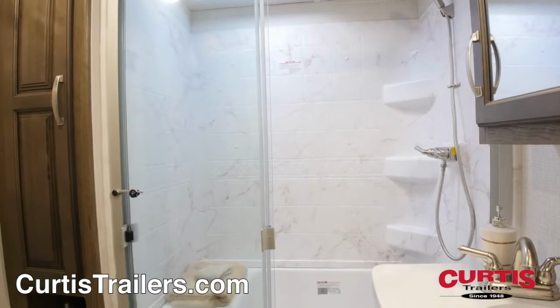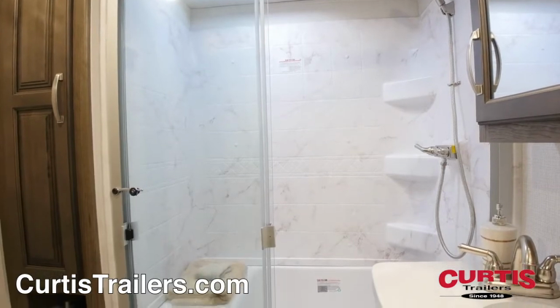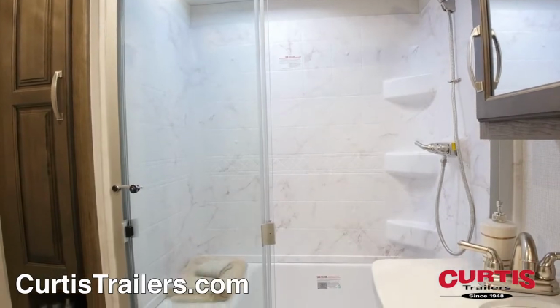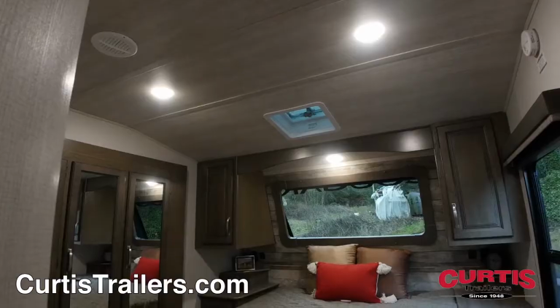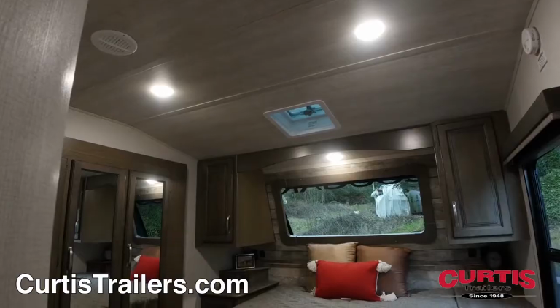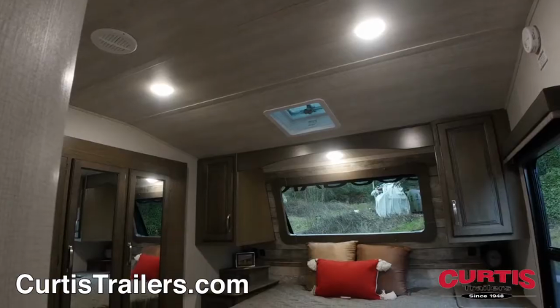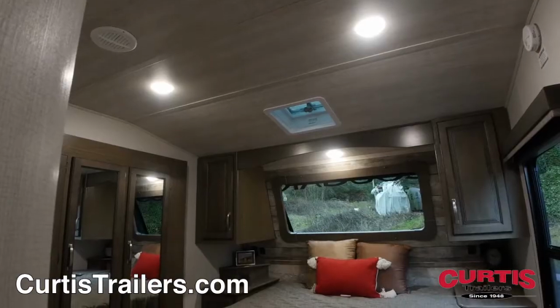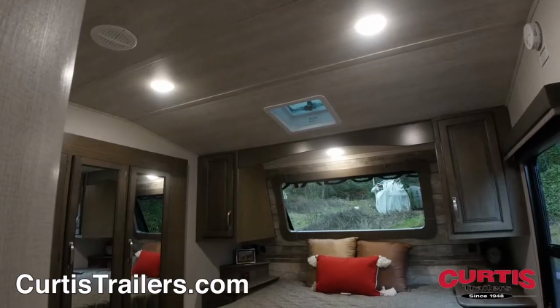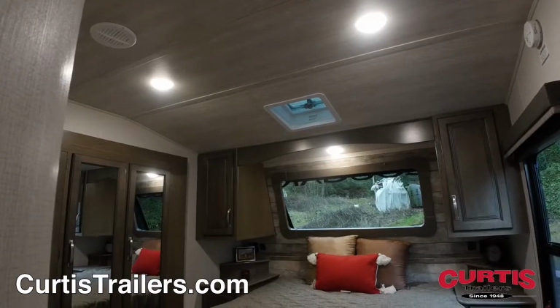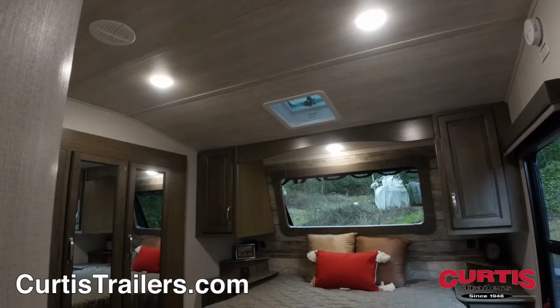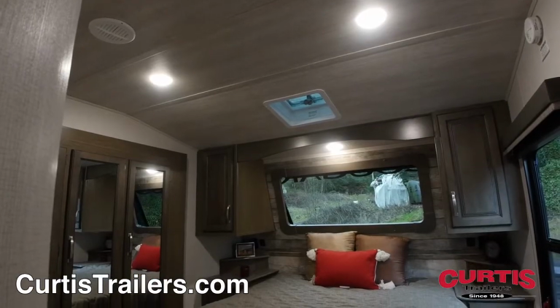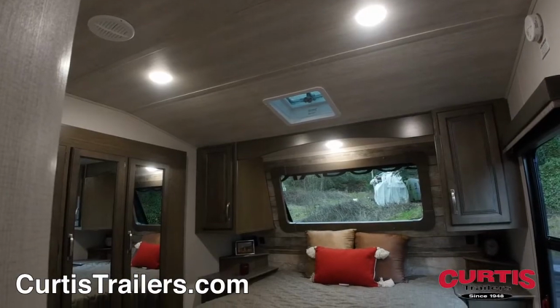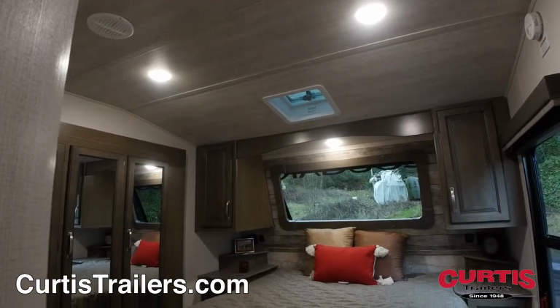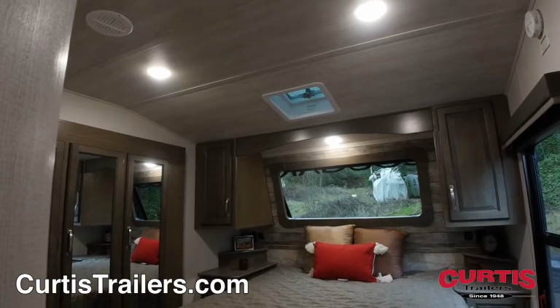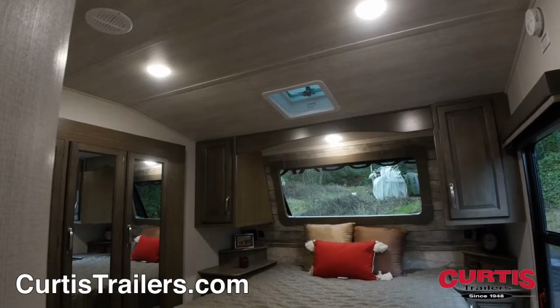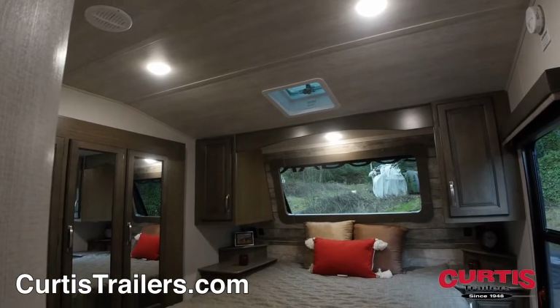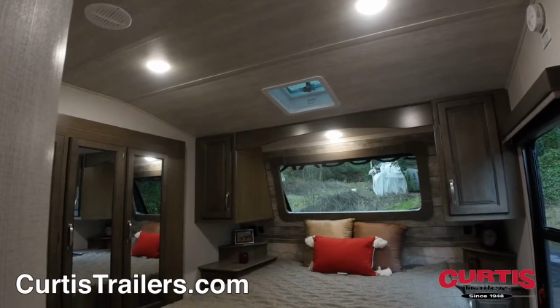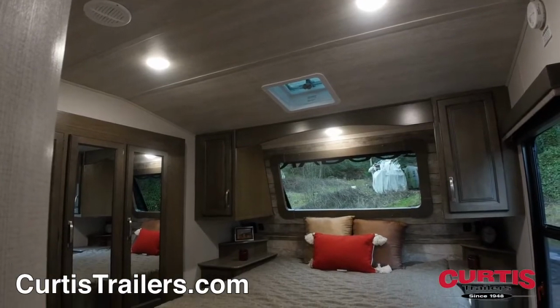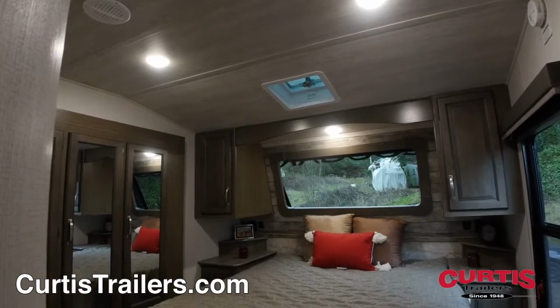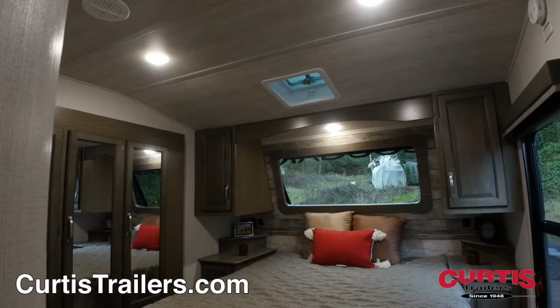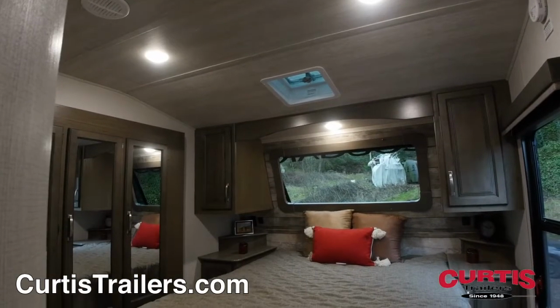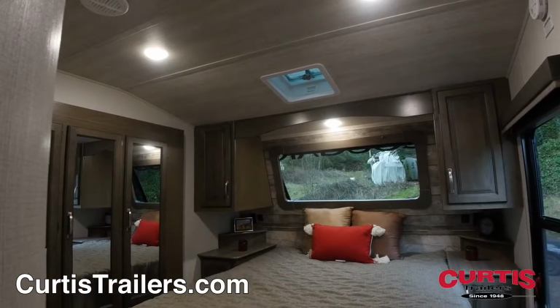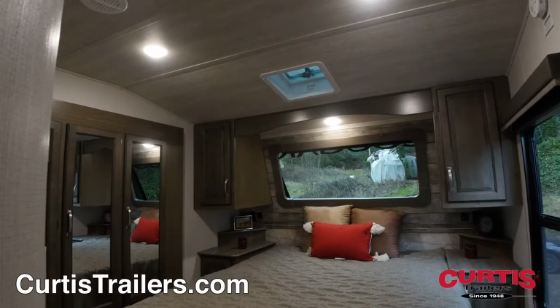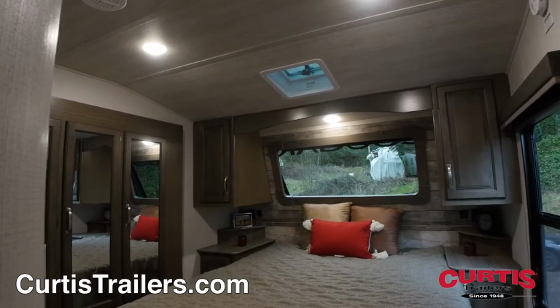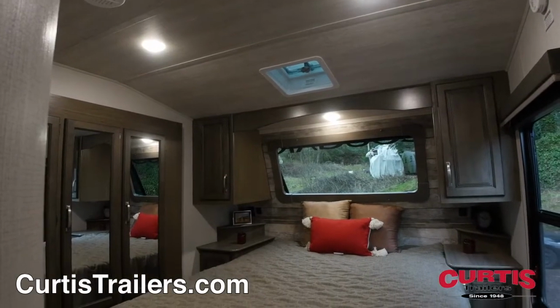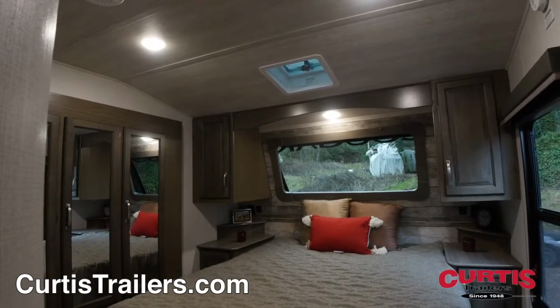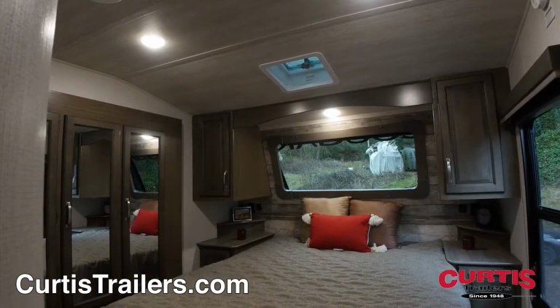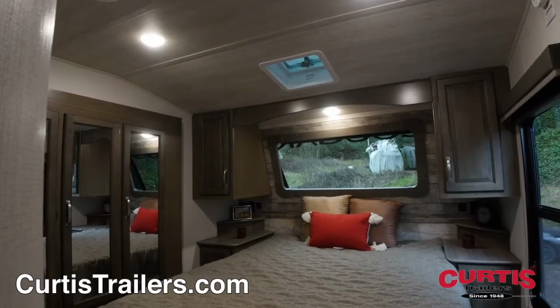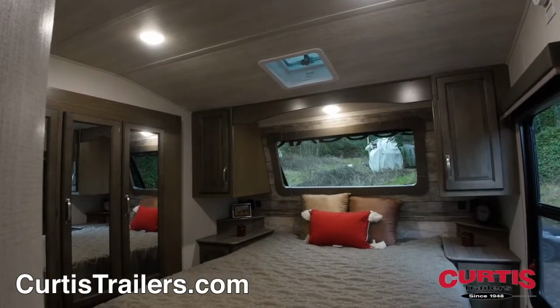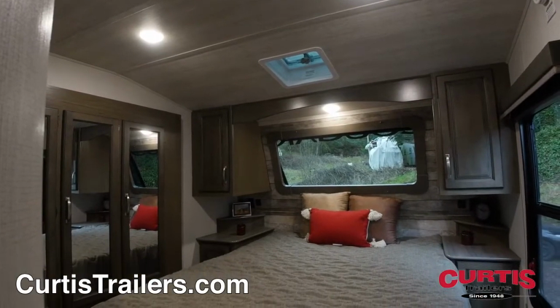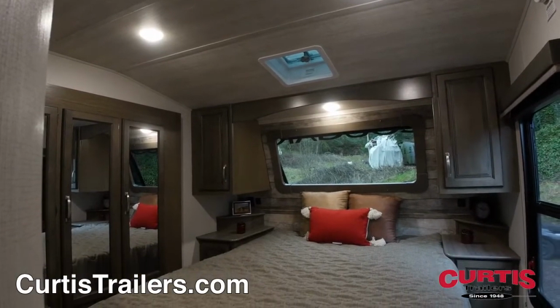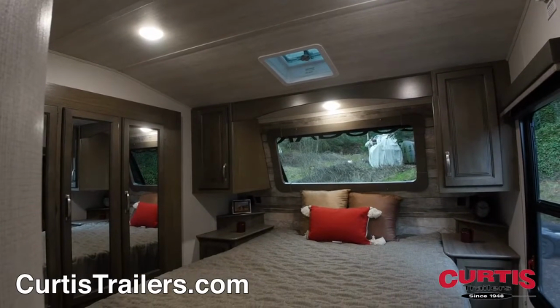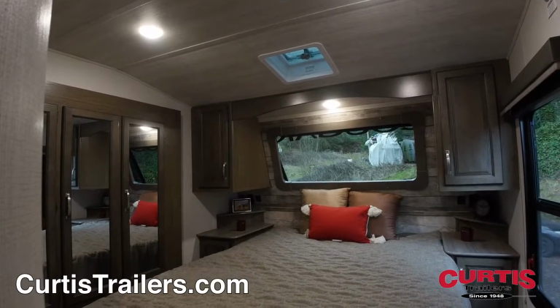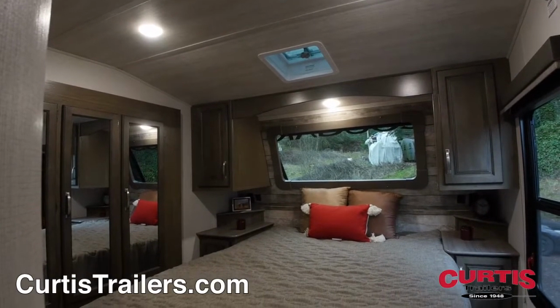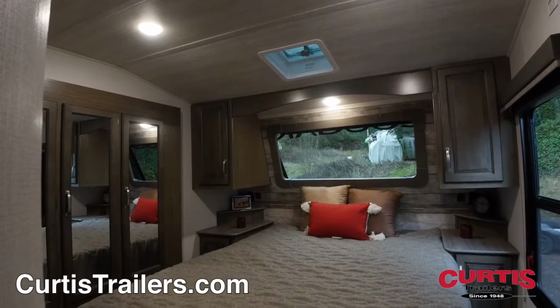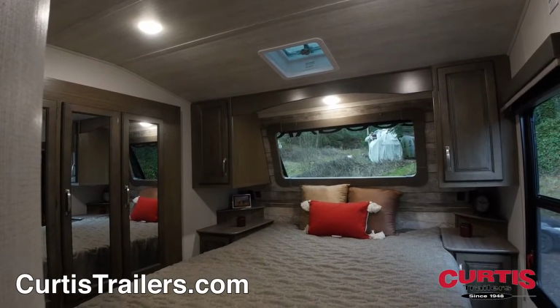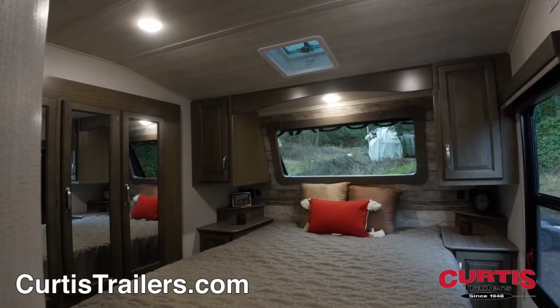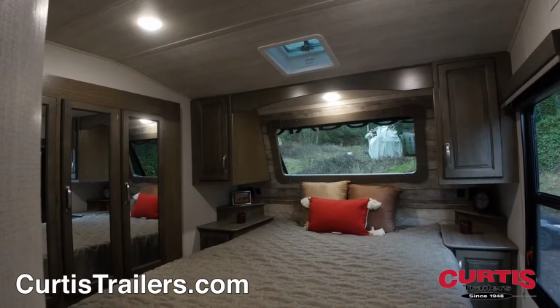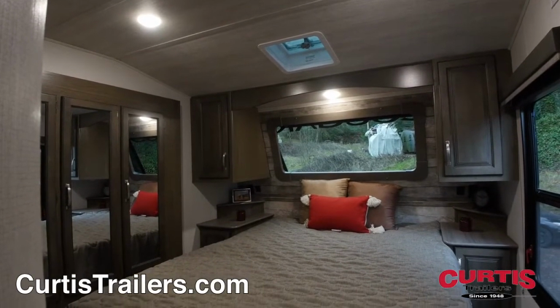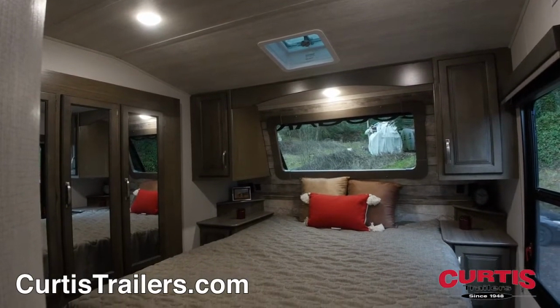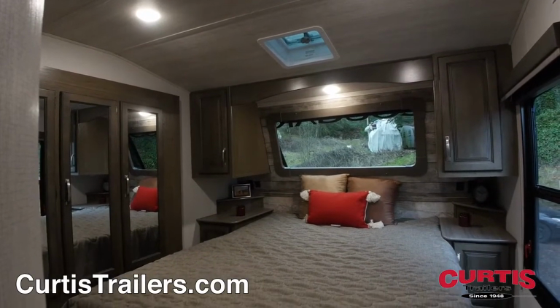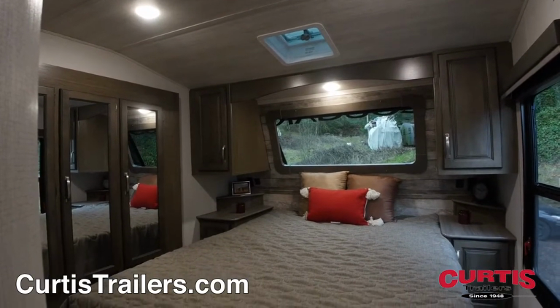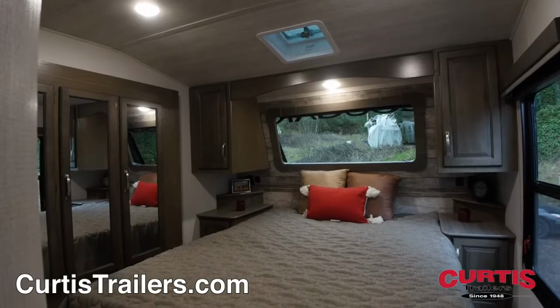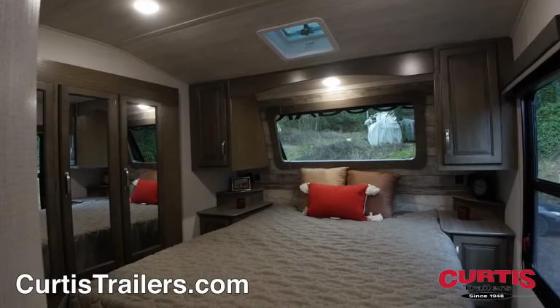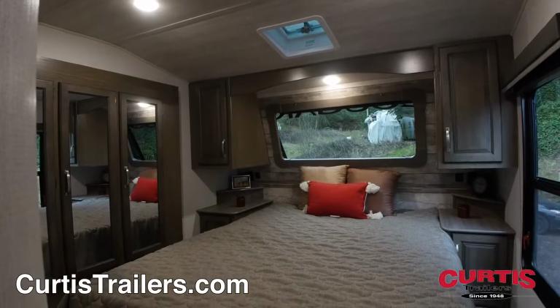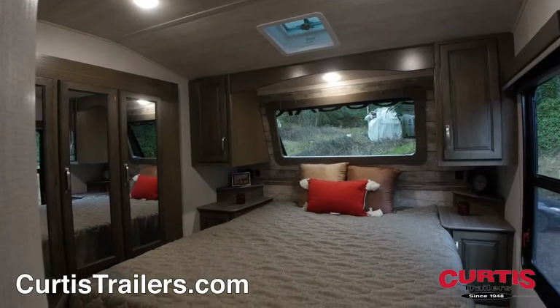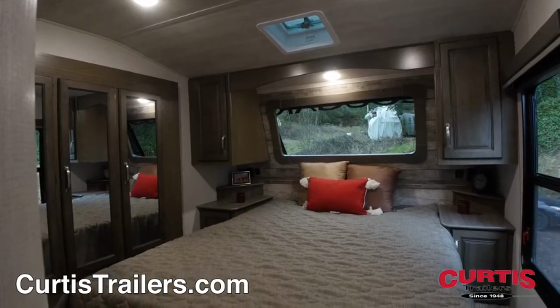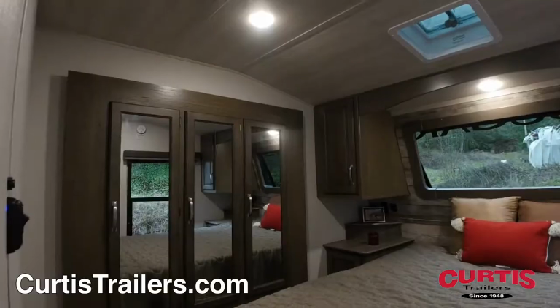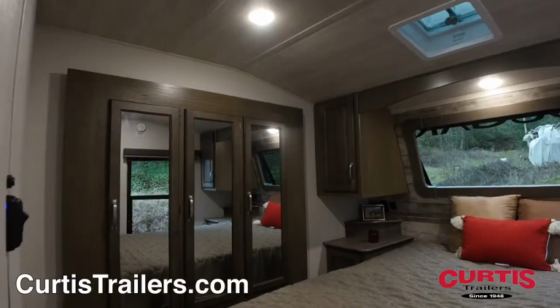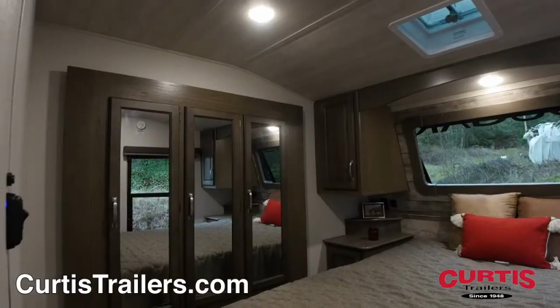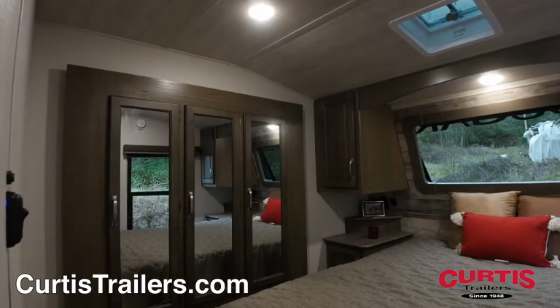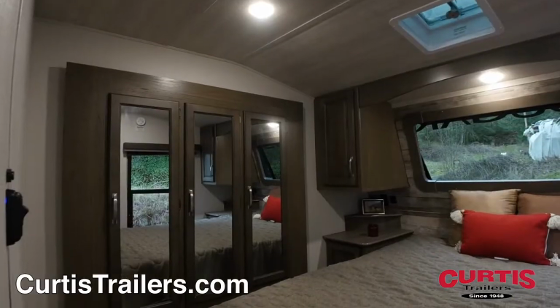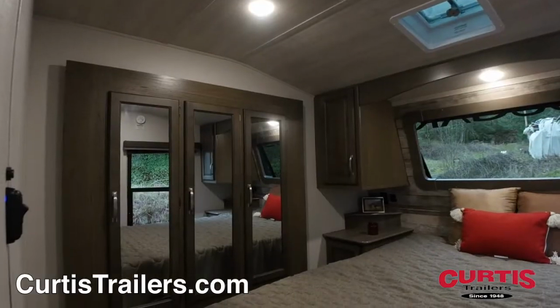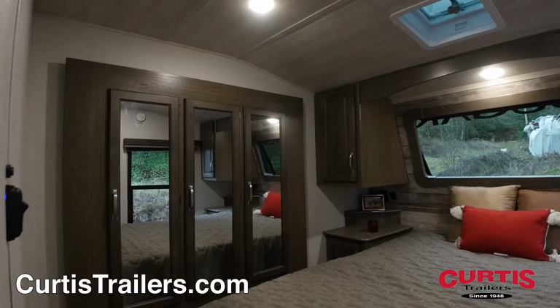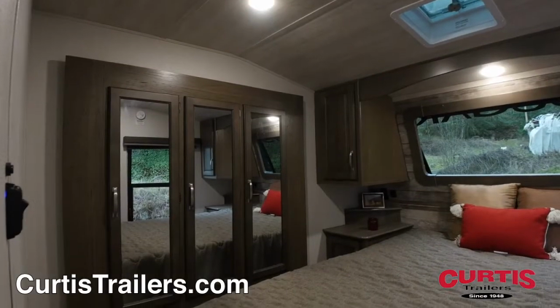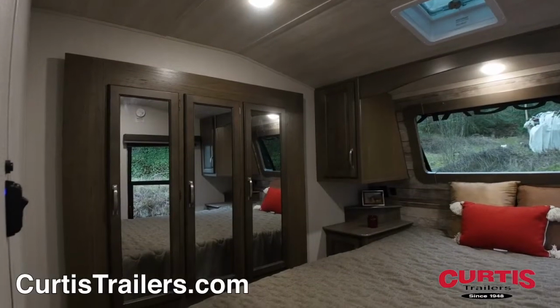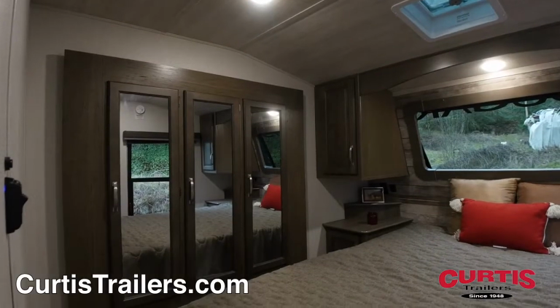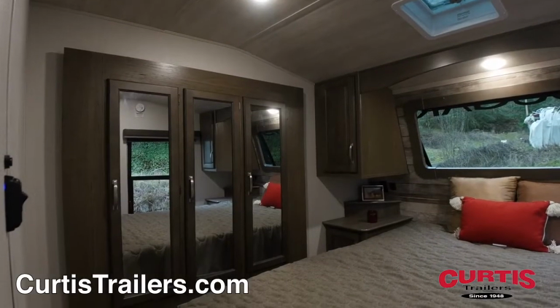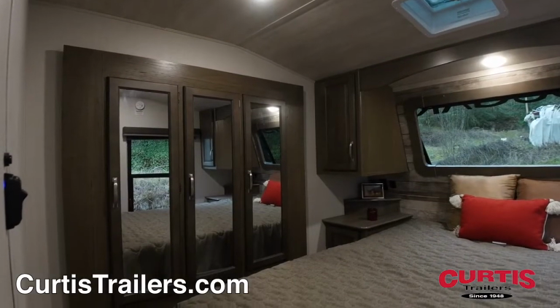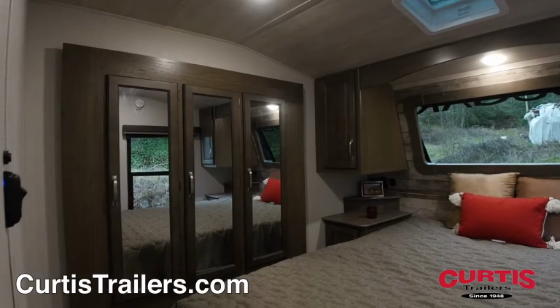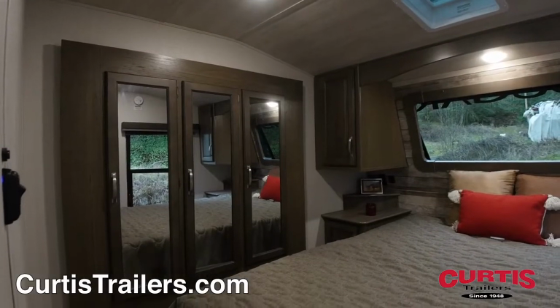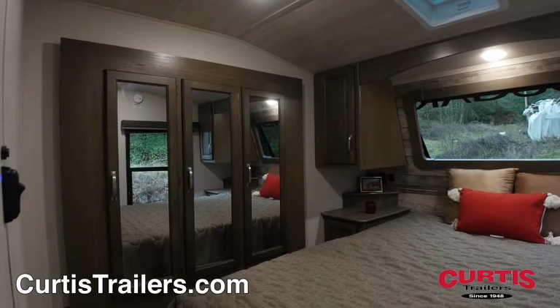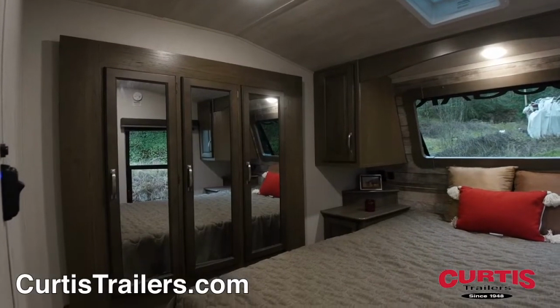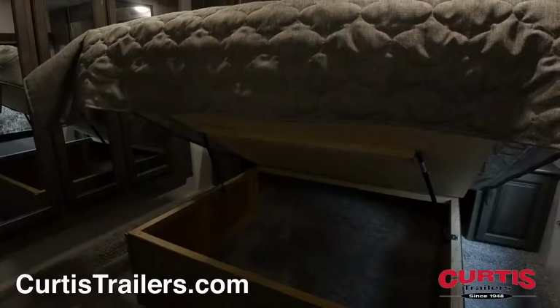In the master bedroom you'll find a queen-size bed between his and hers wardrobes, nightstands and a mirrored closet, as well as under bed storage.